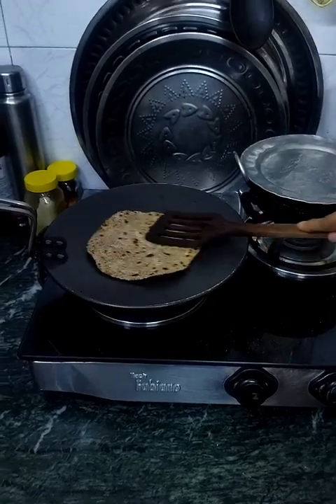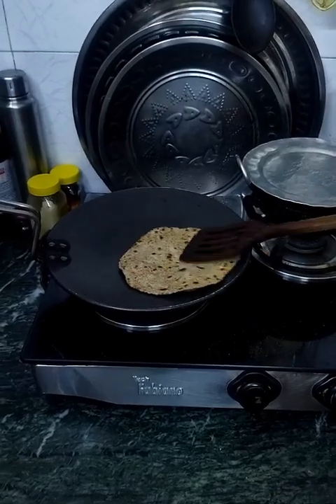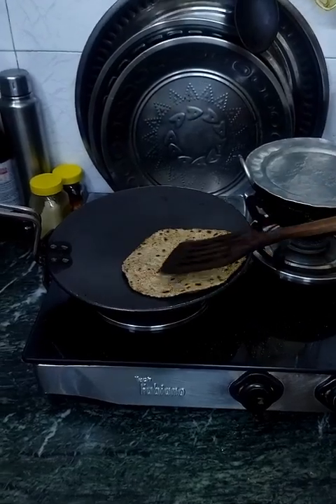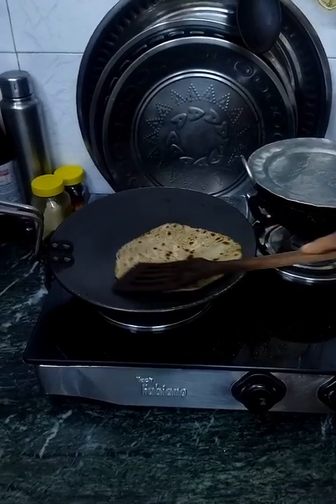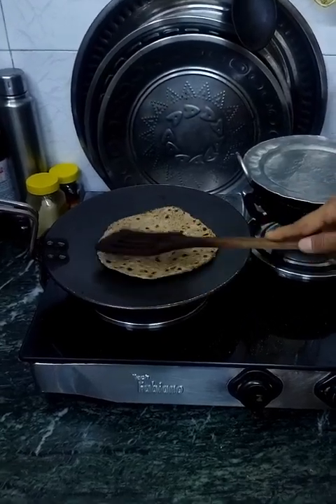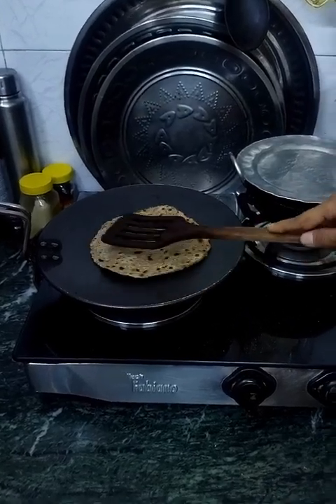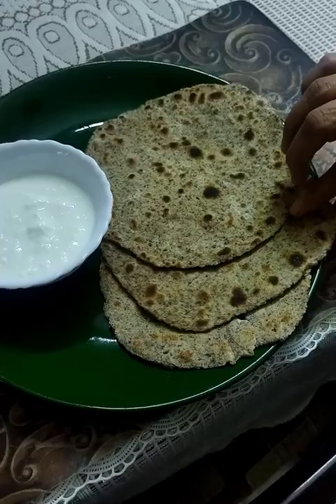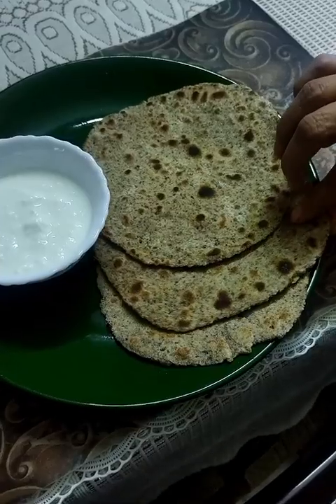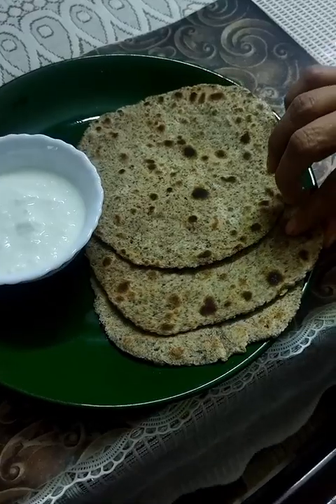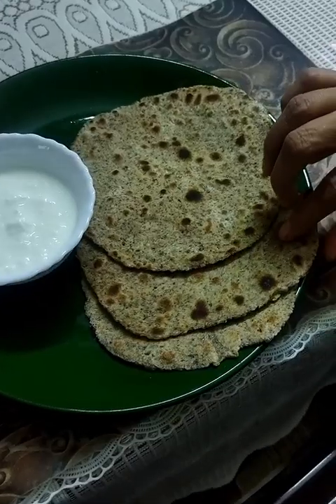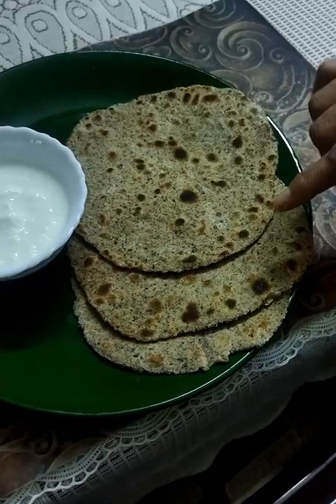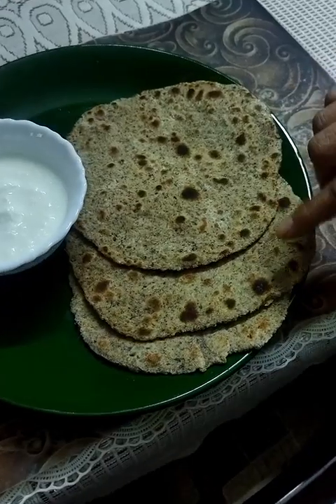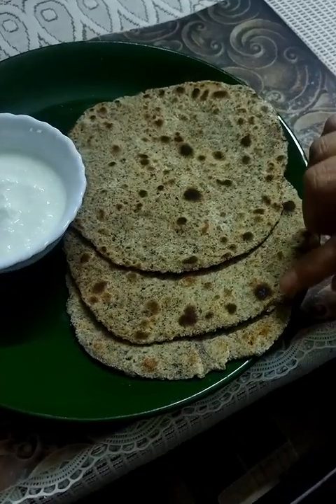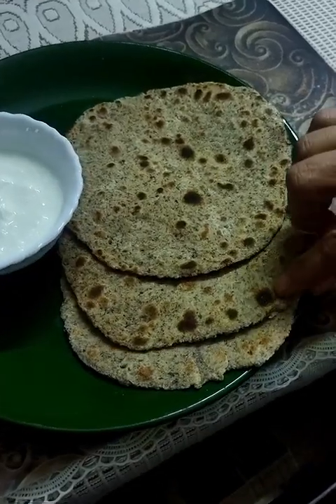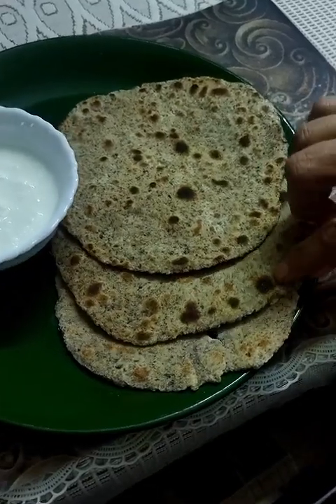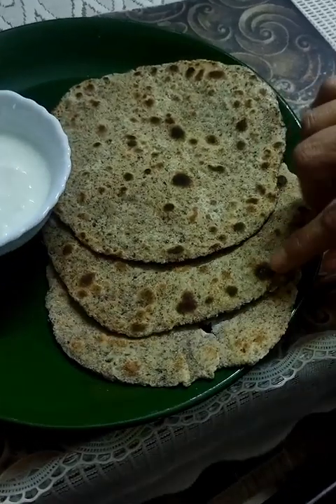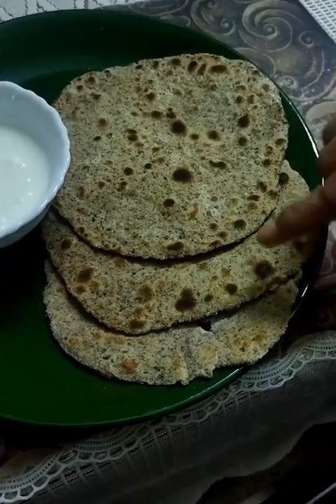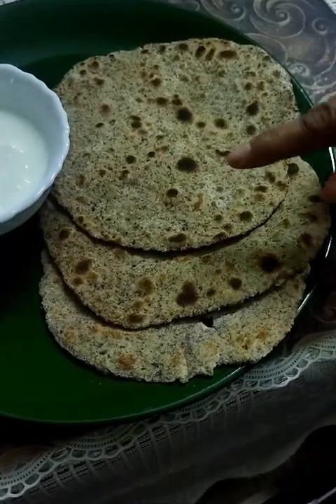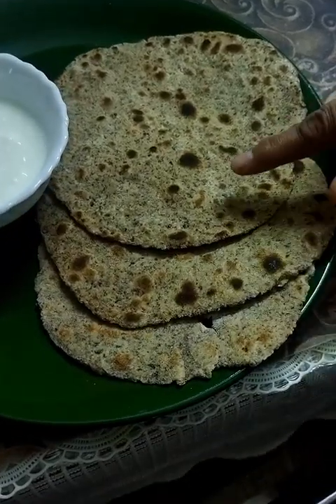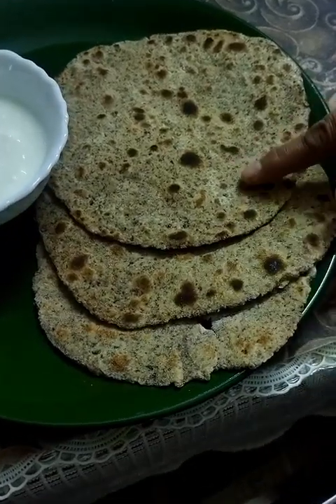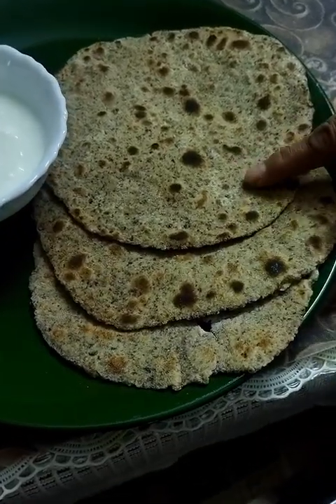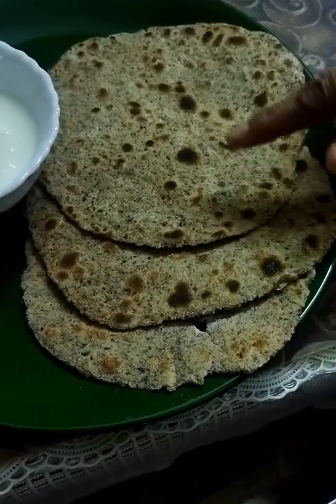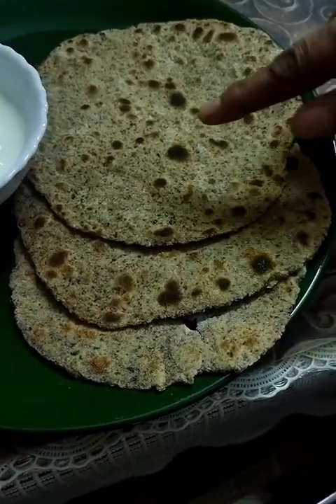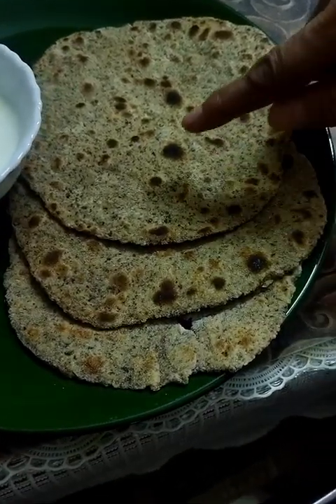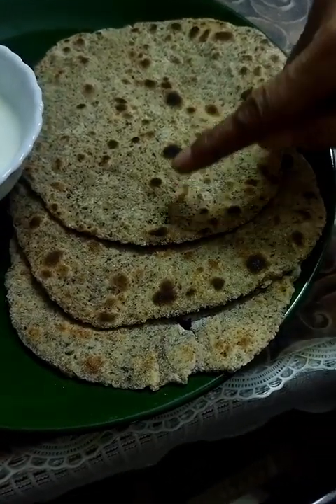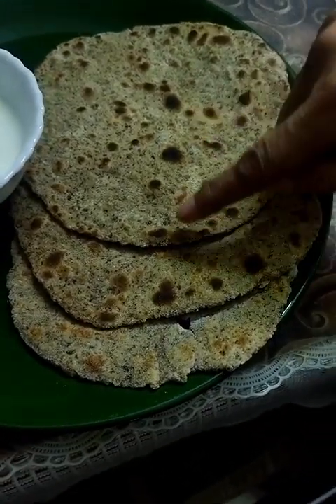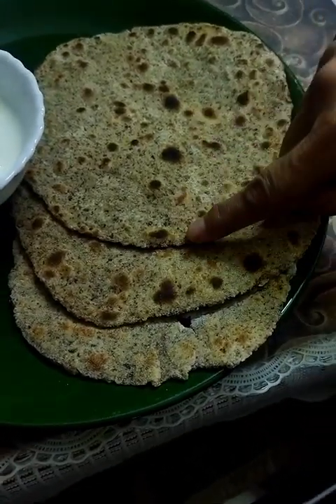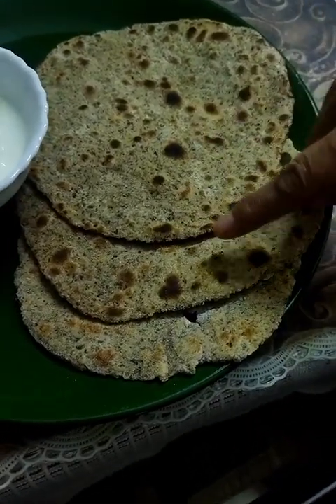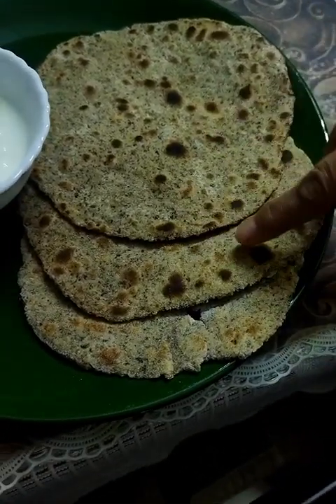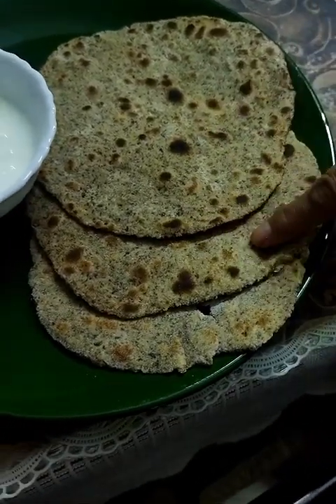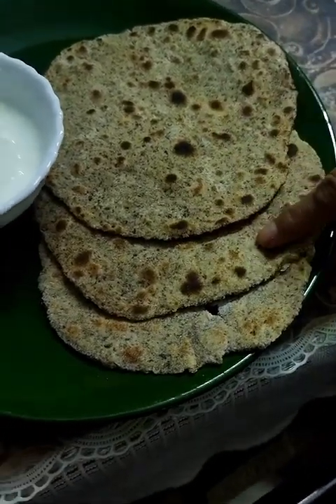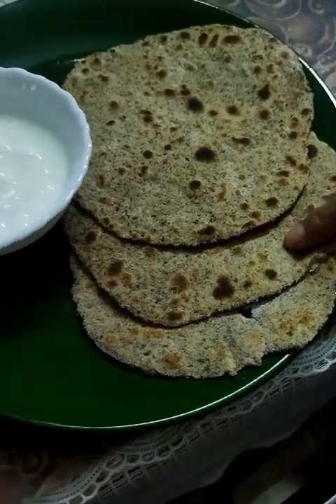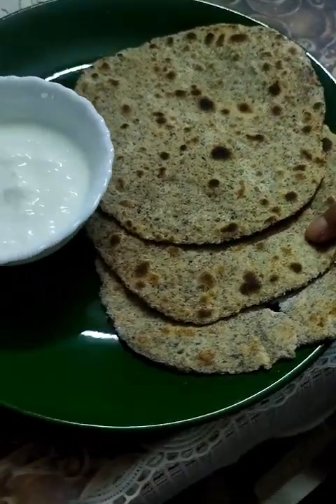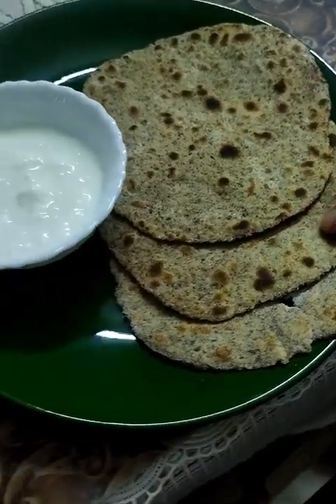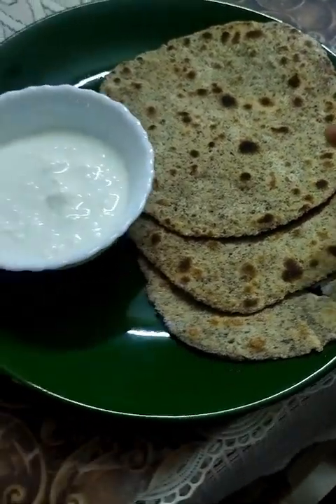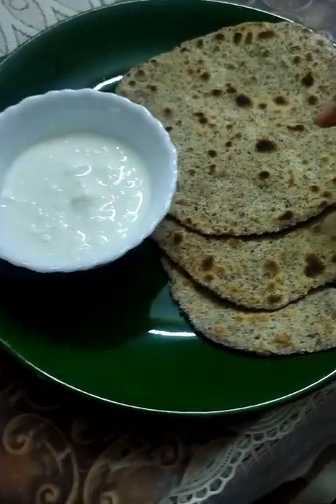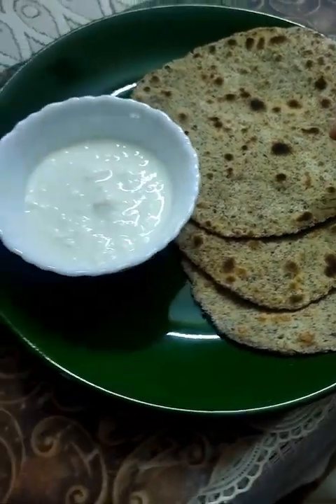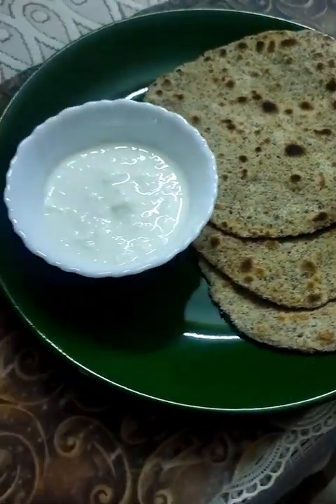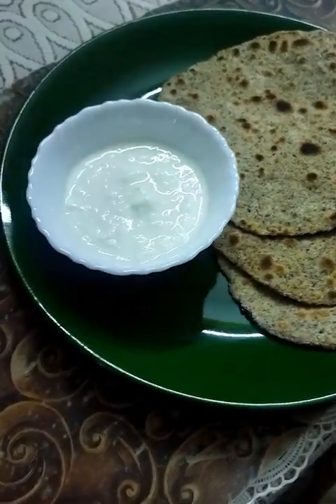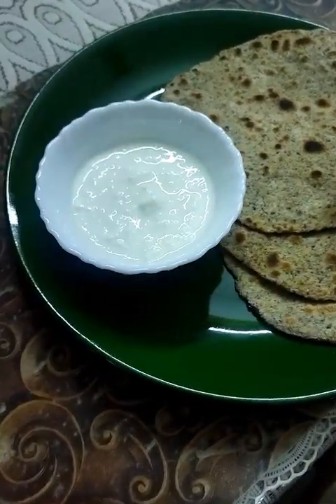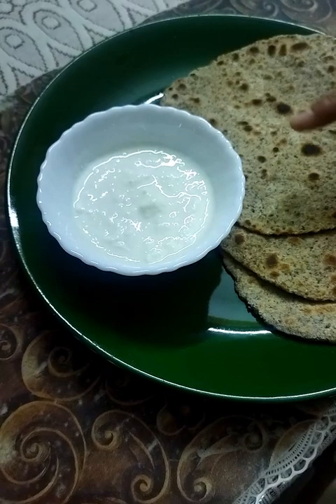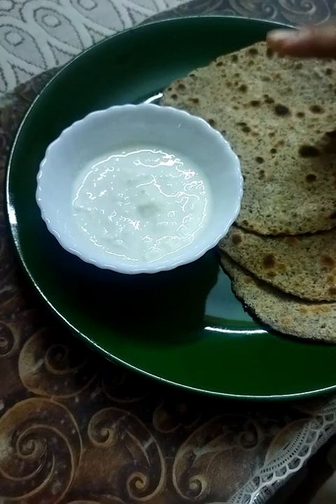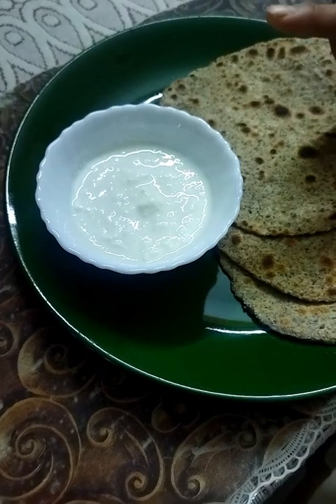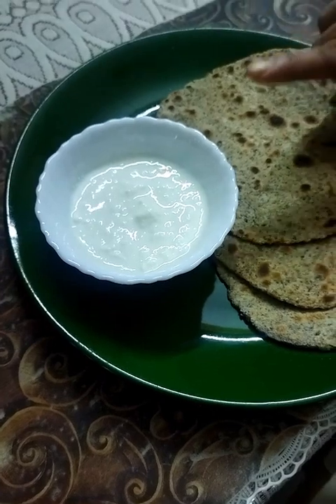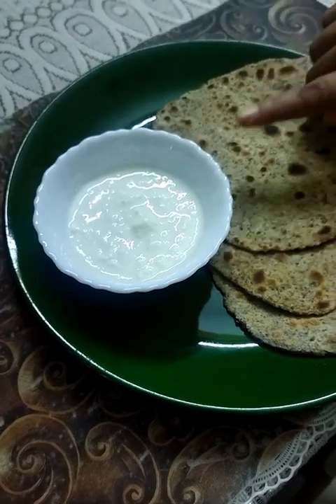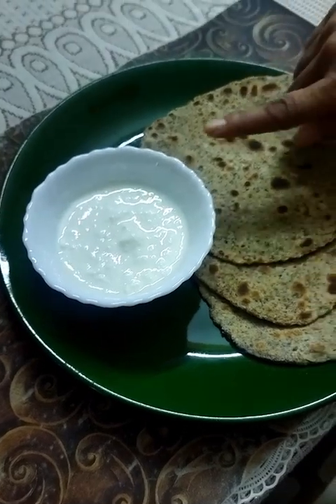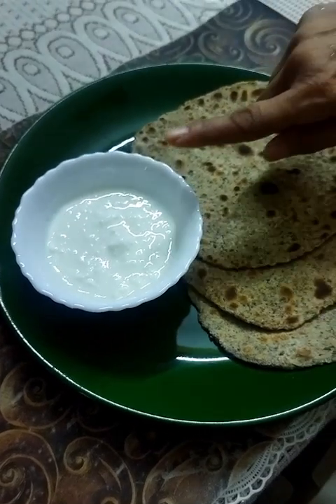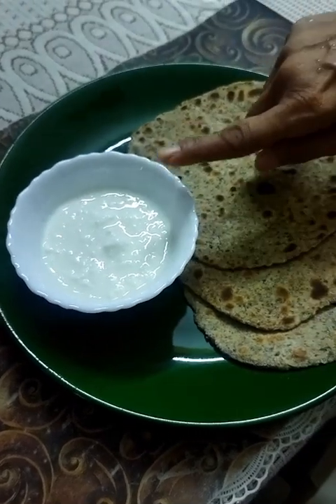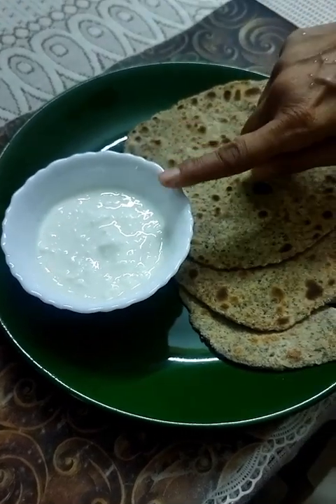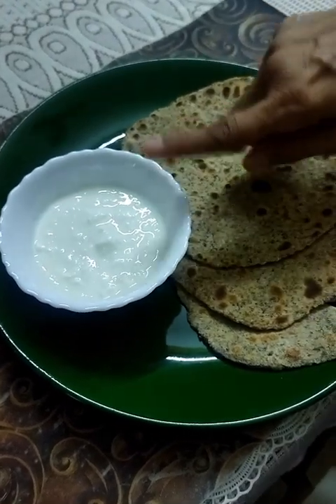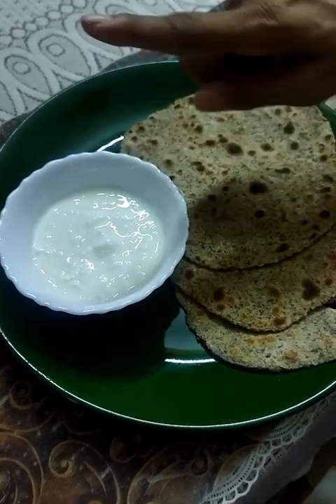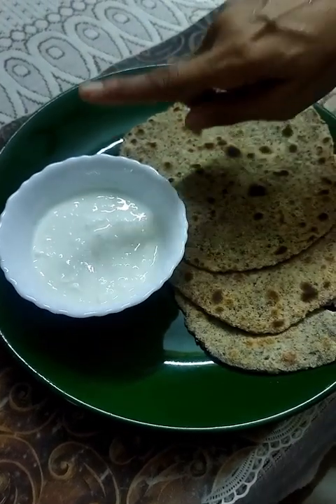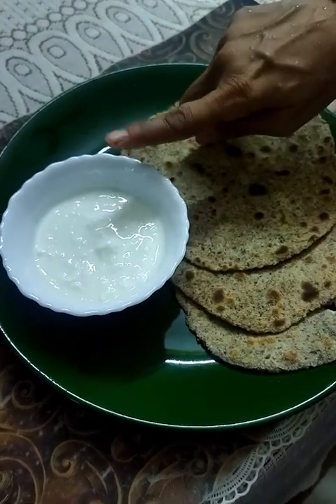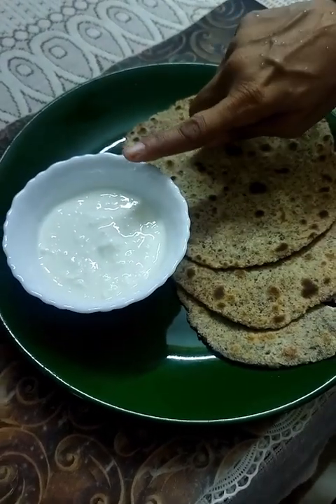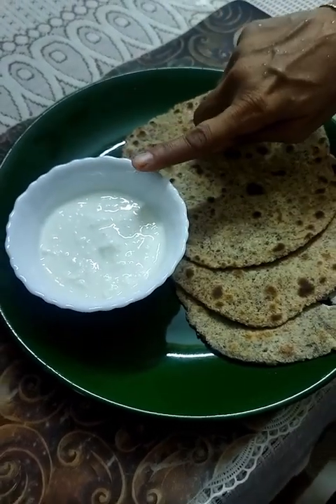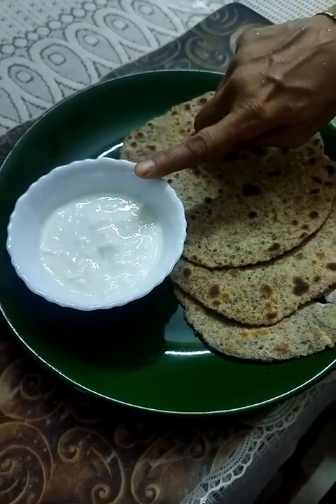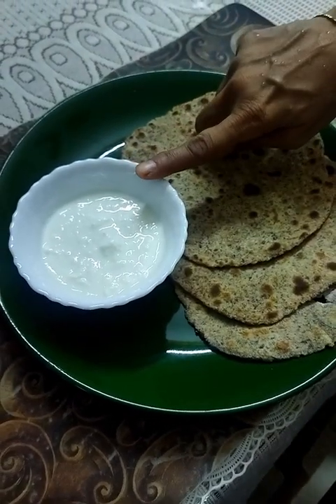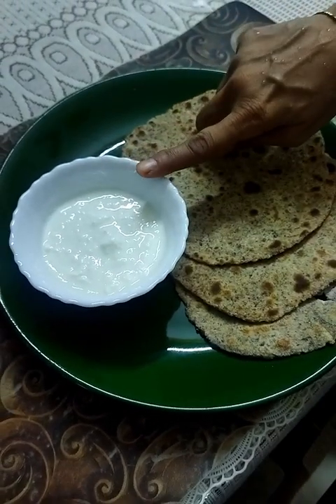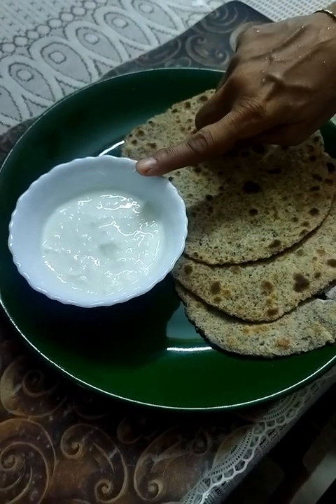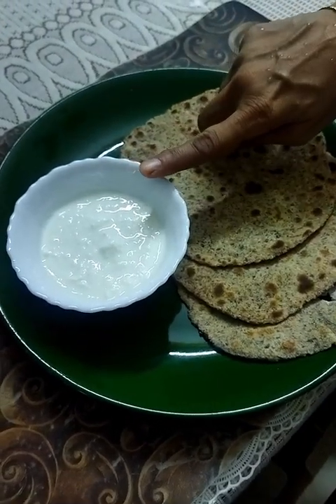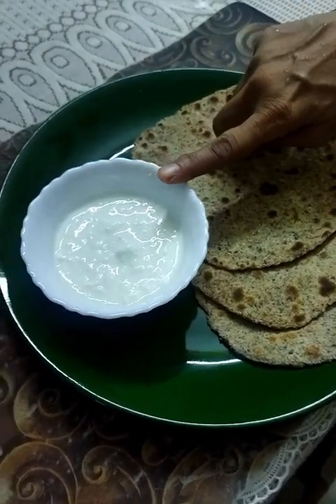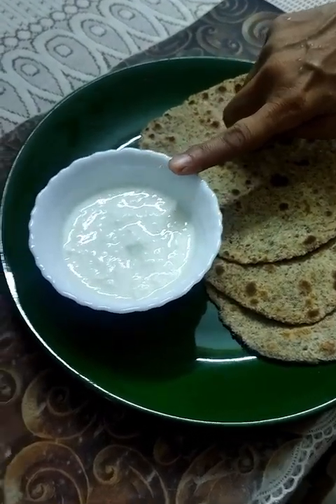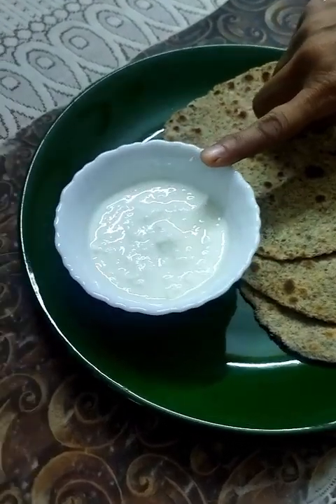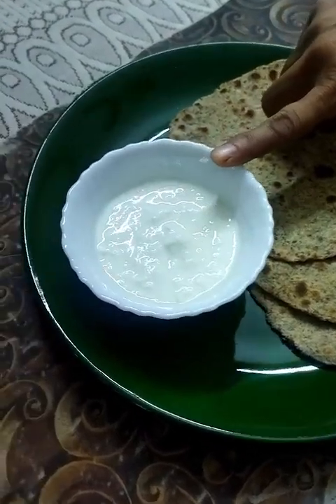So finally my flaxseed rotis are ready to have with sour curd.